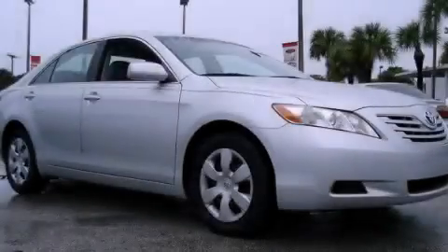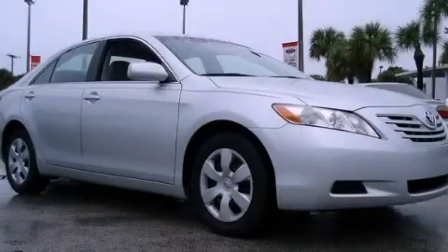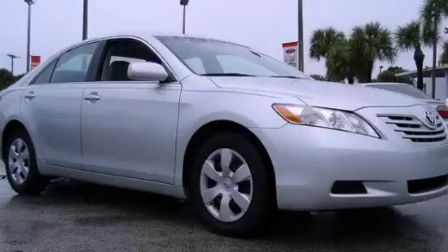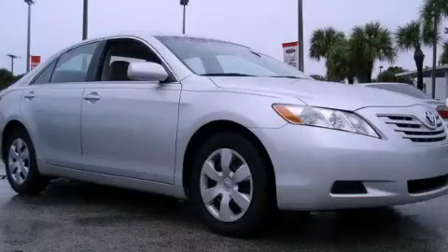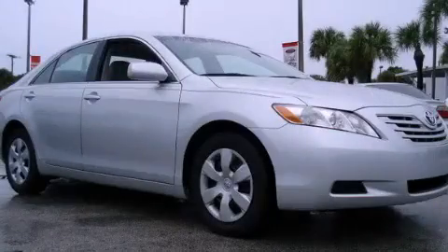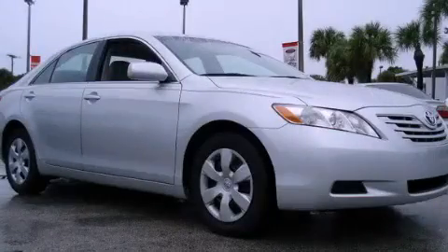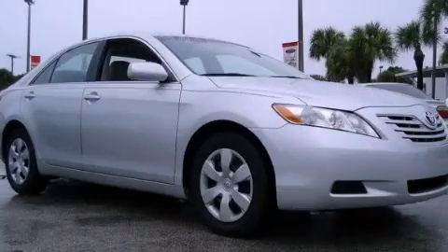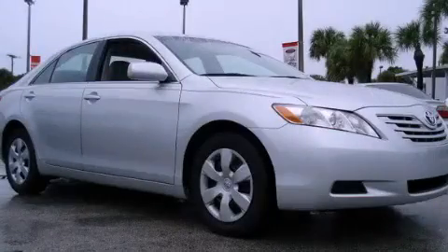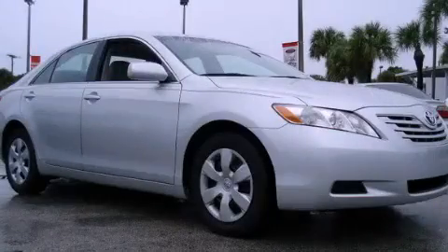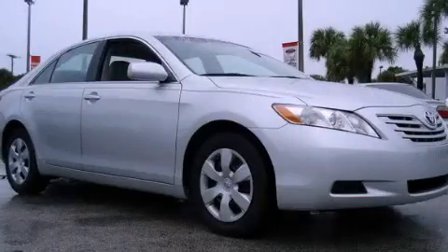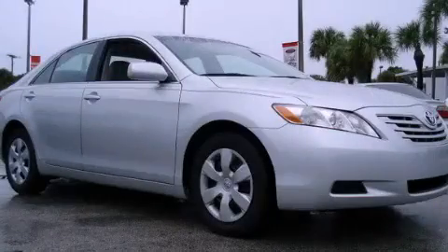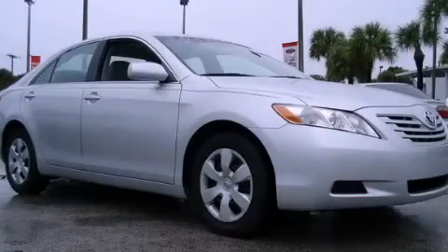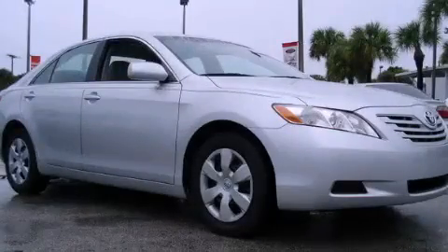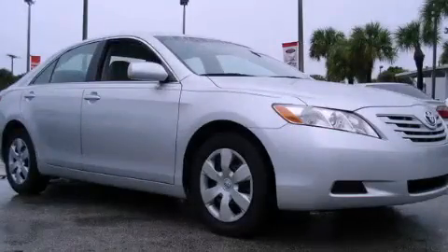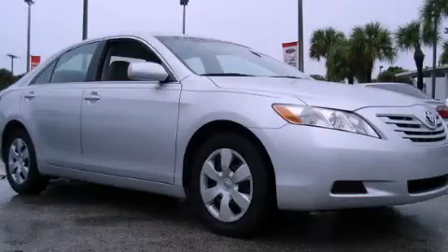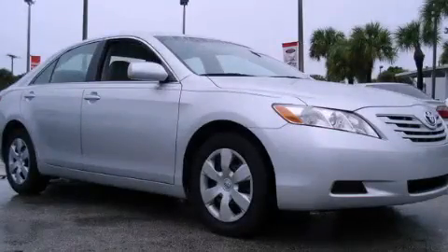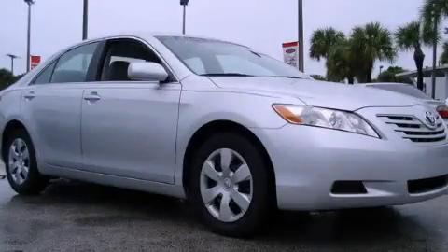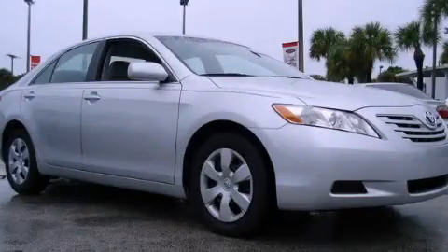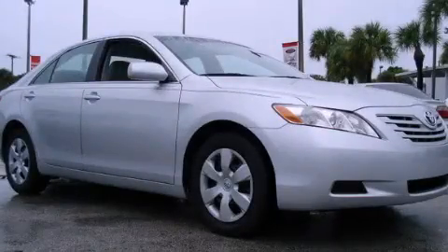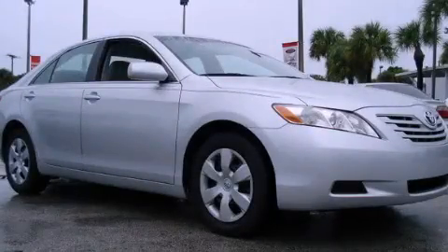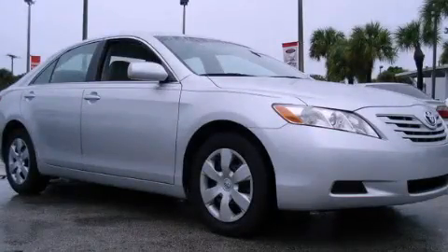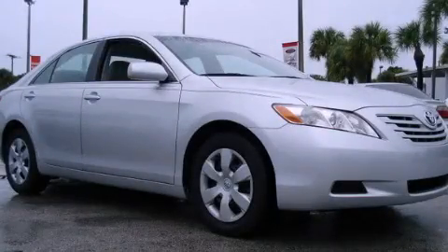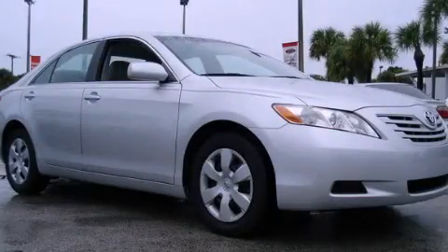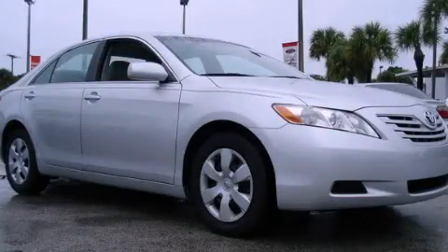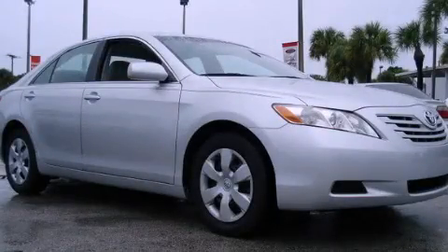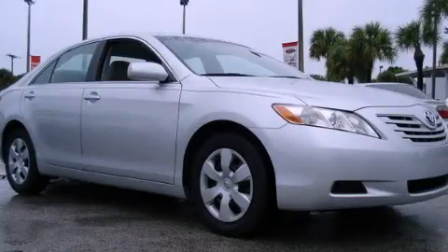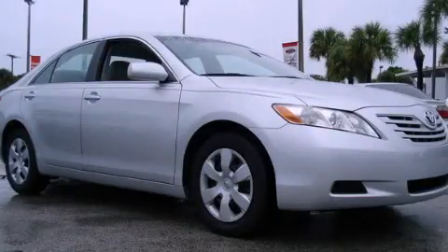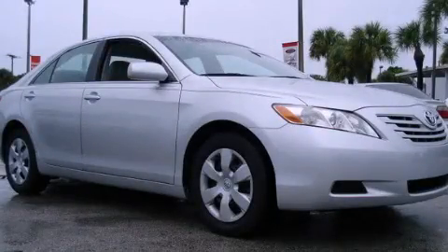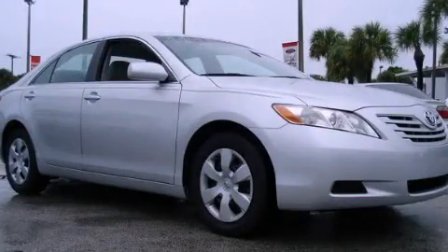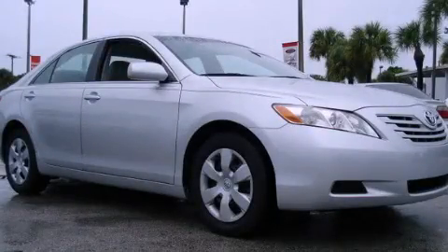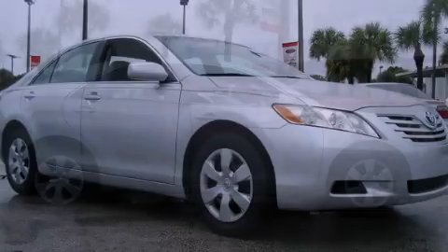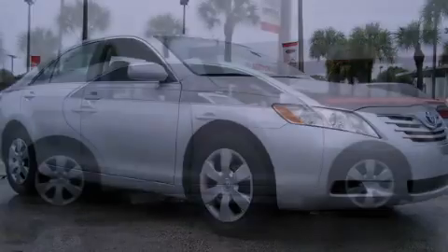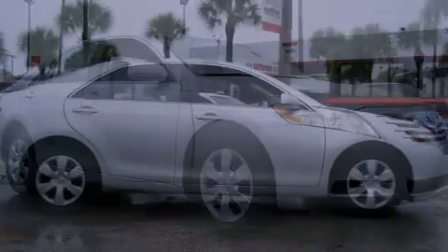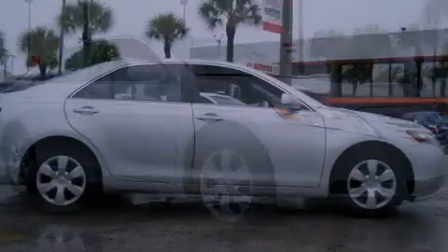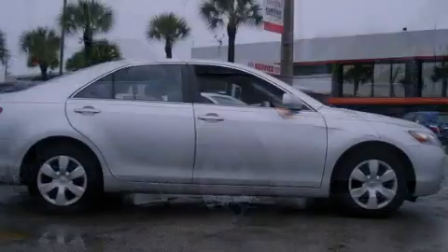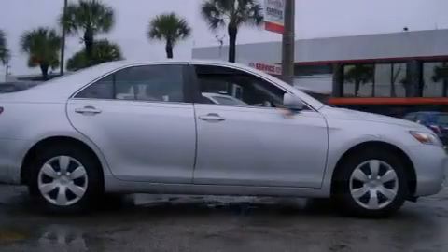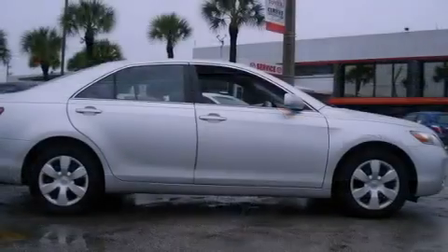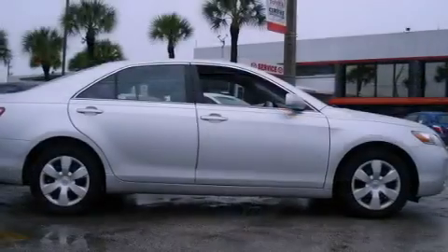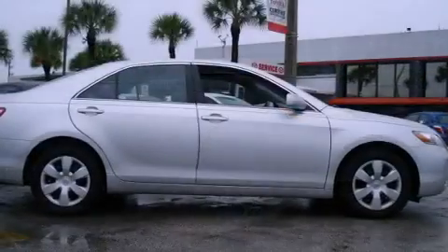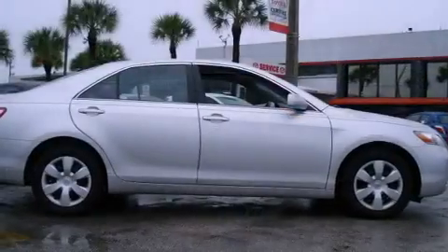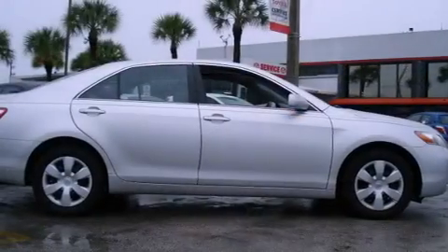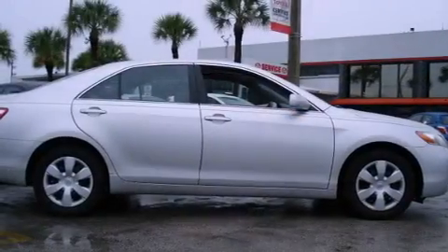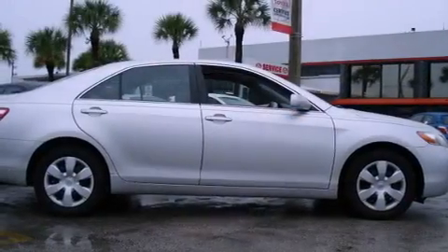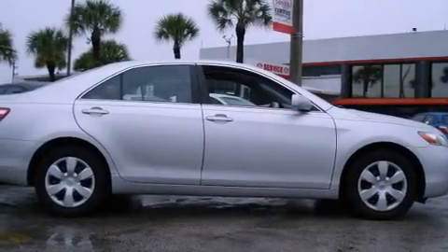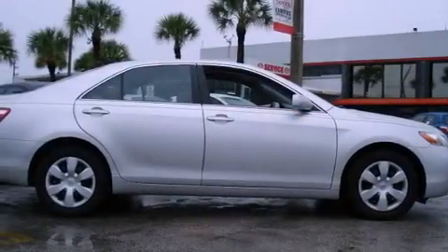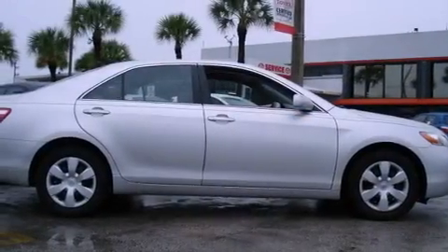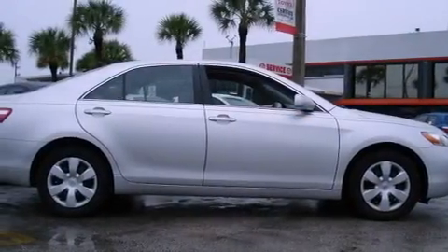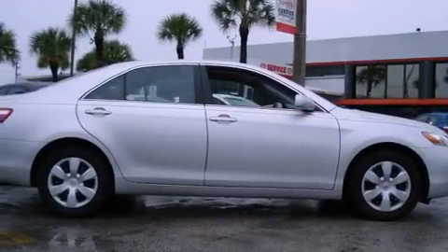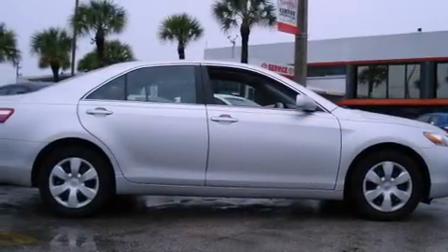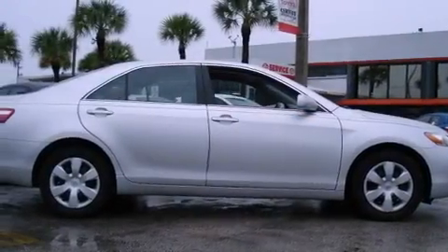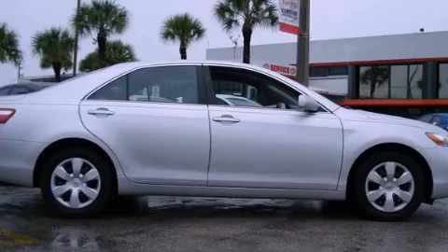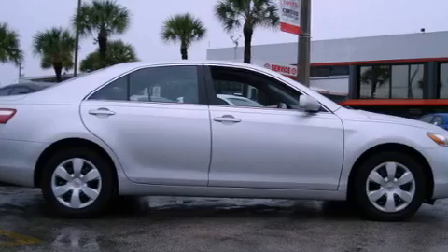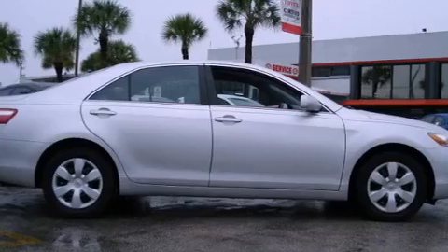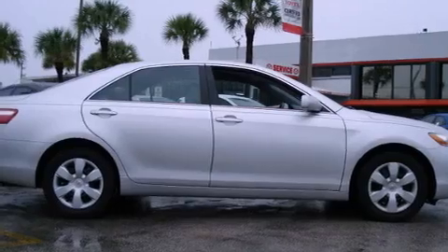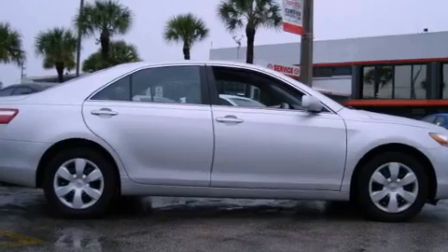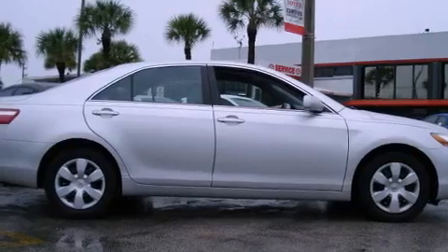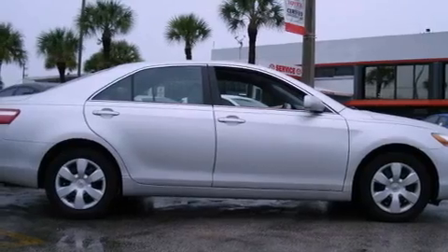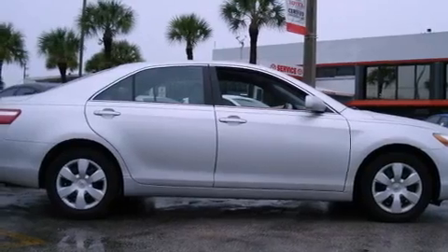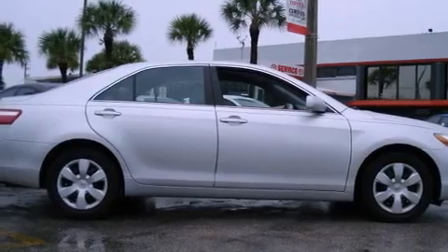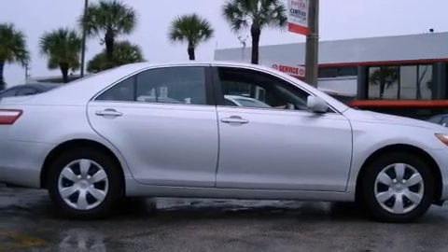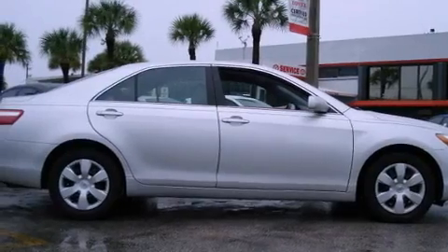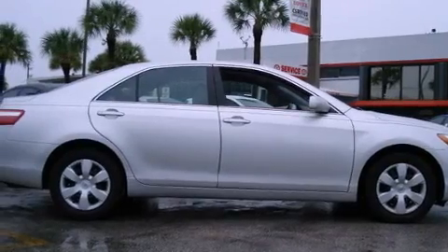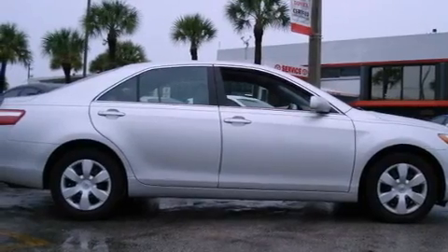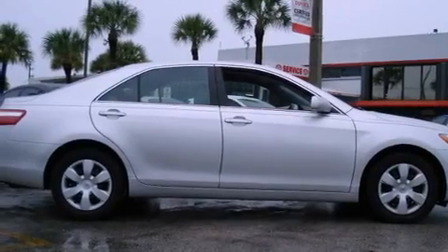This is a 2009 Toyota Camry. It has a four-cylinder engine and an automatic transmission.